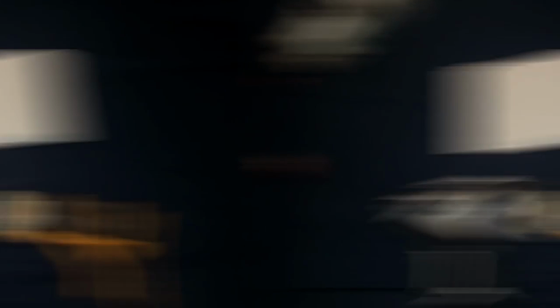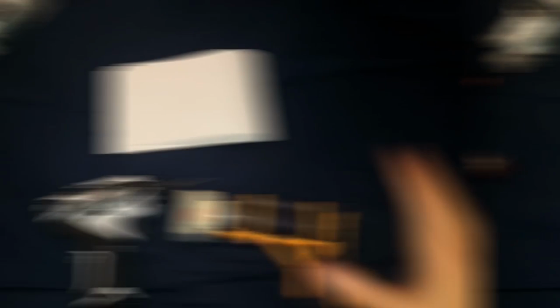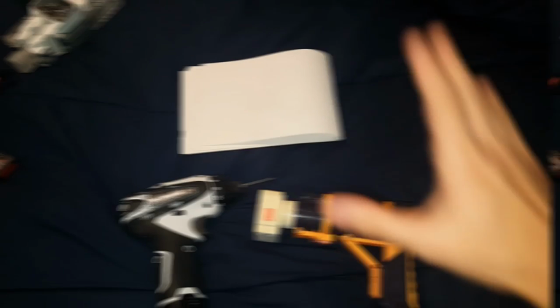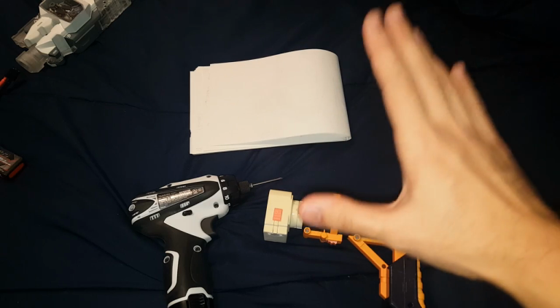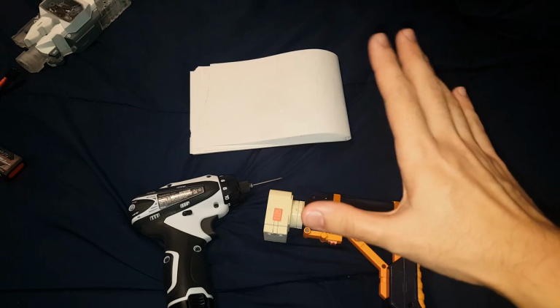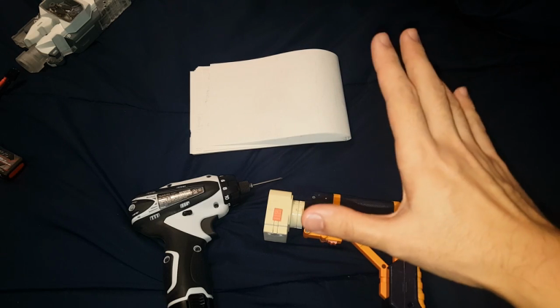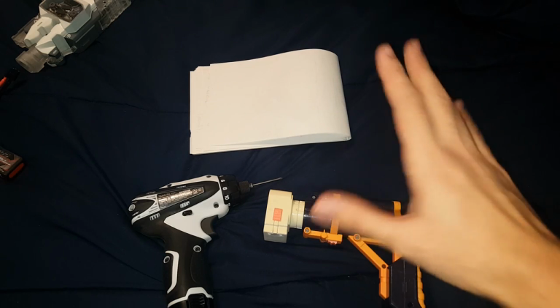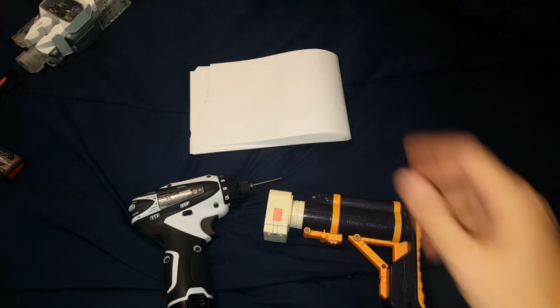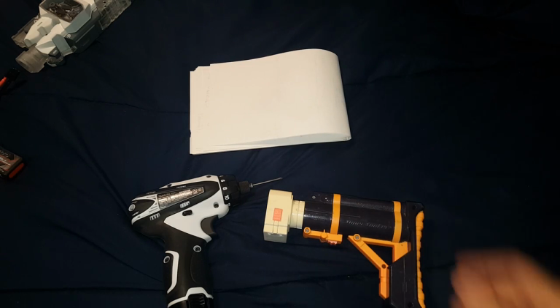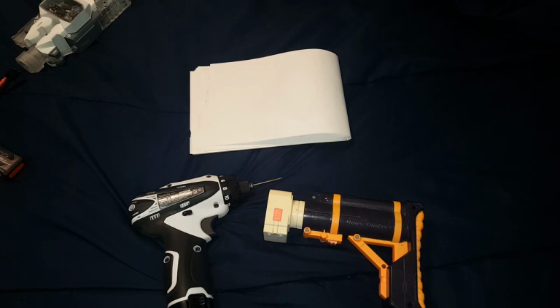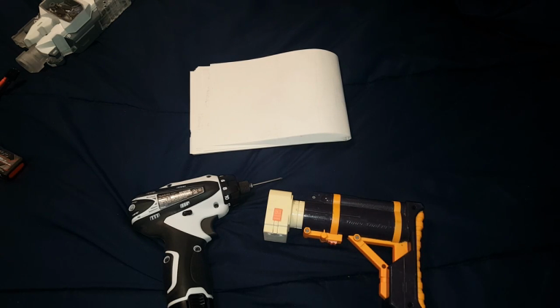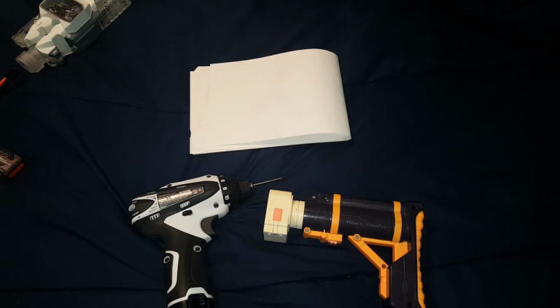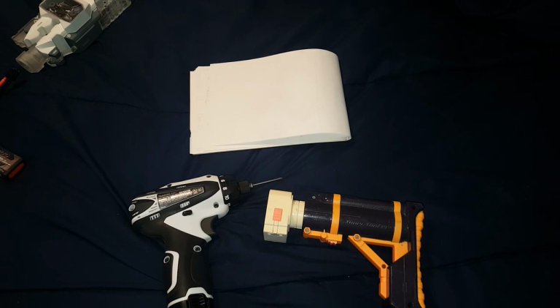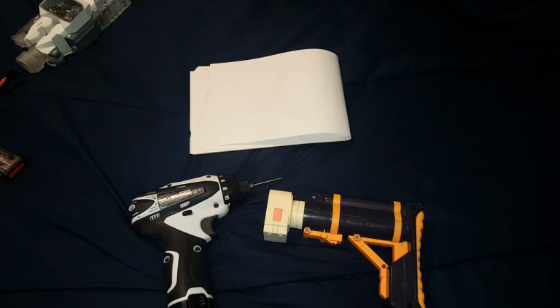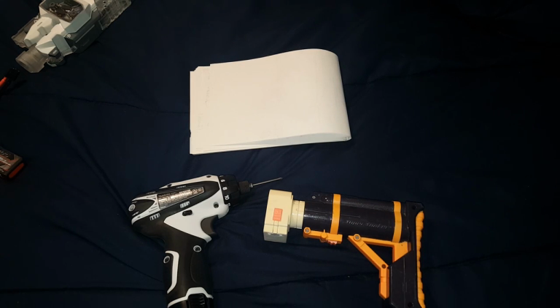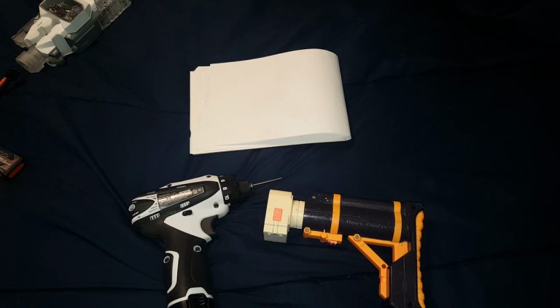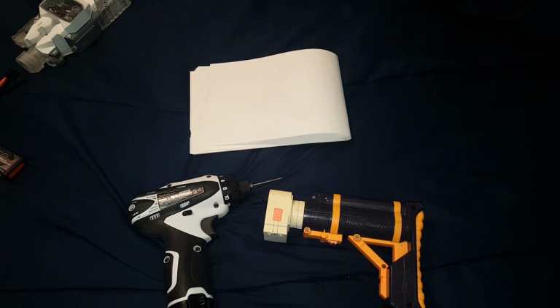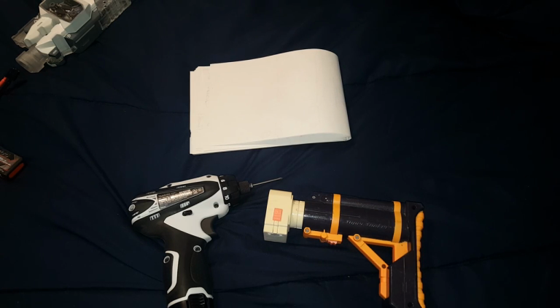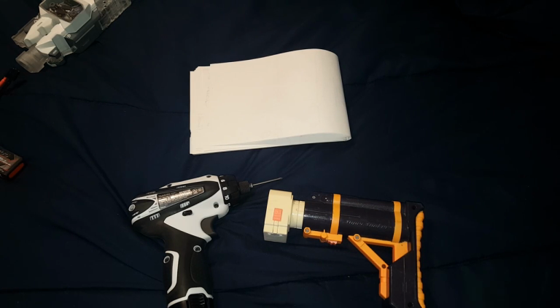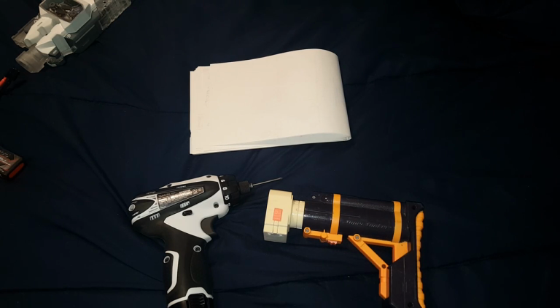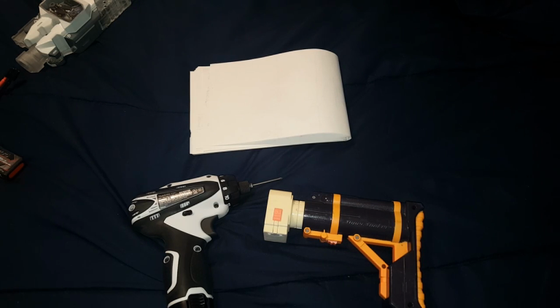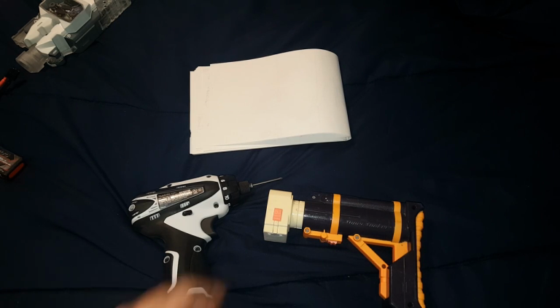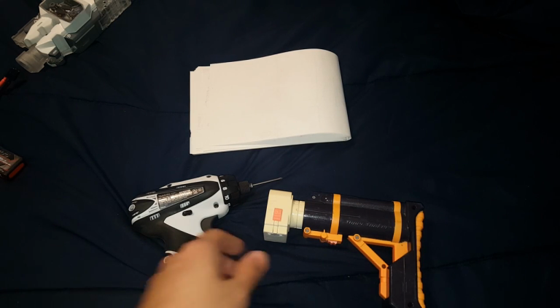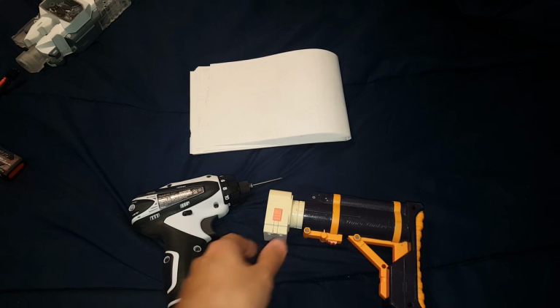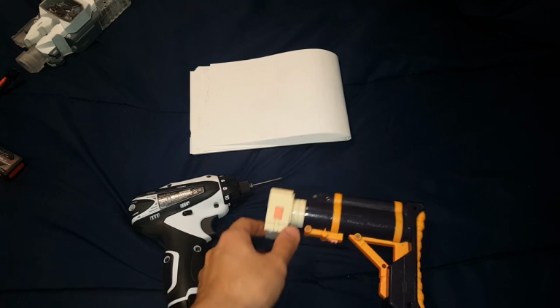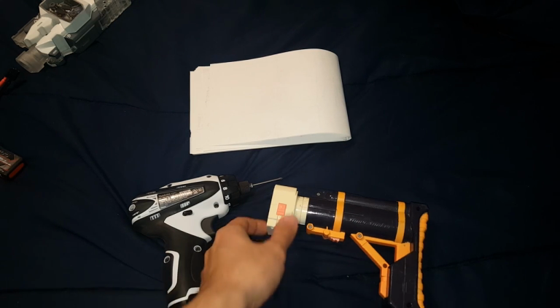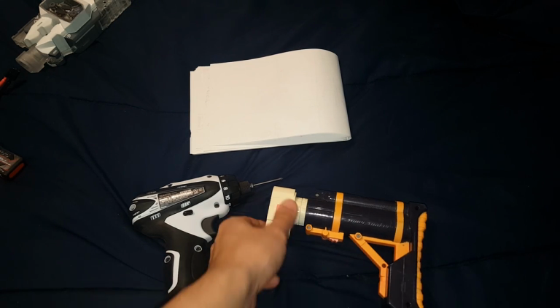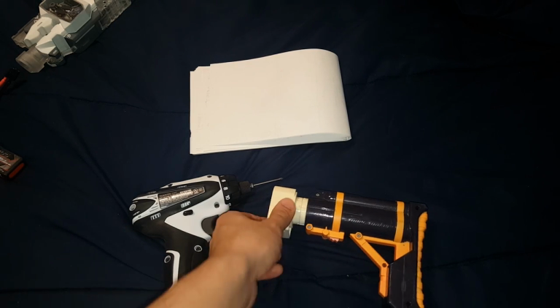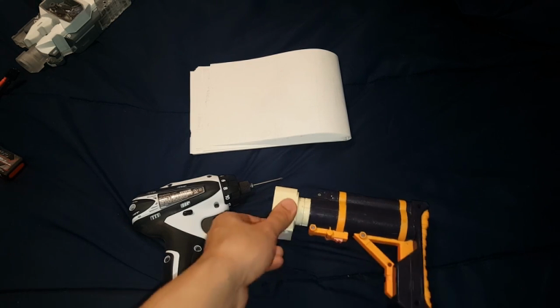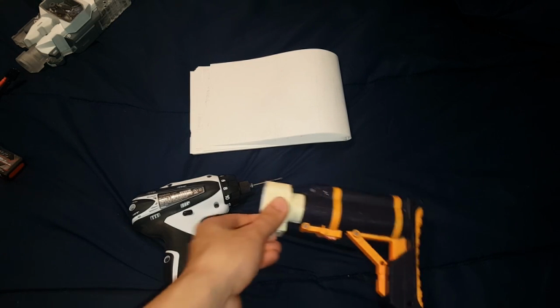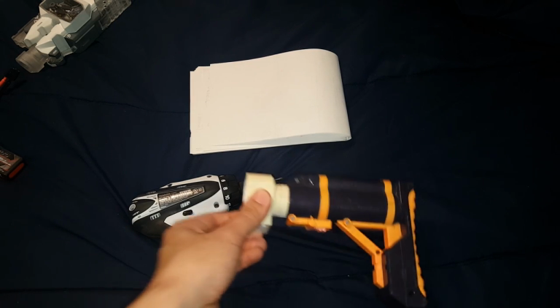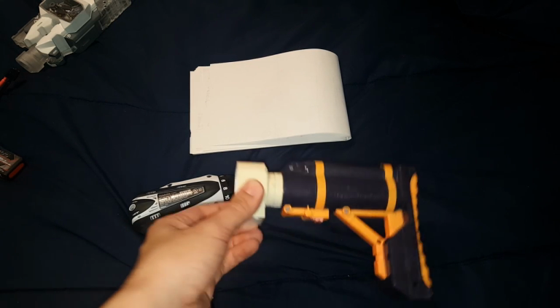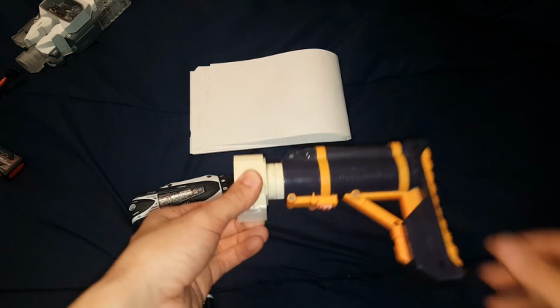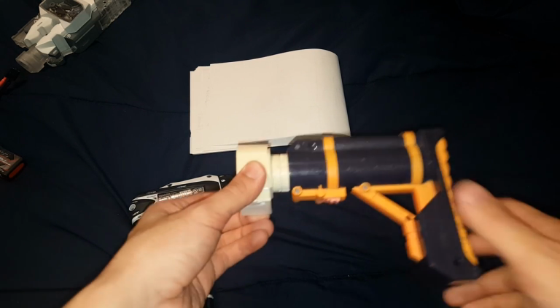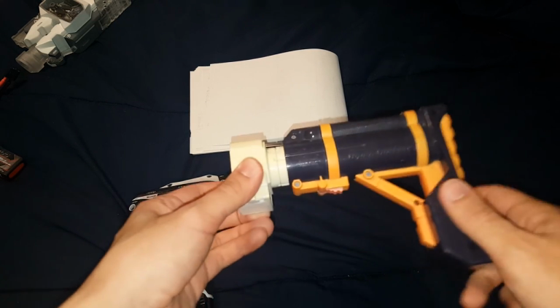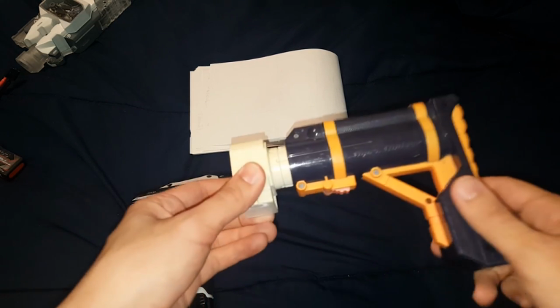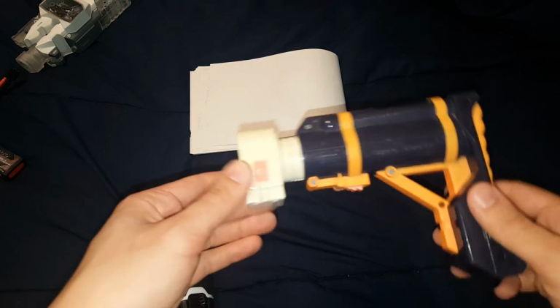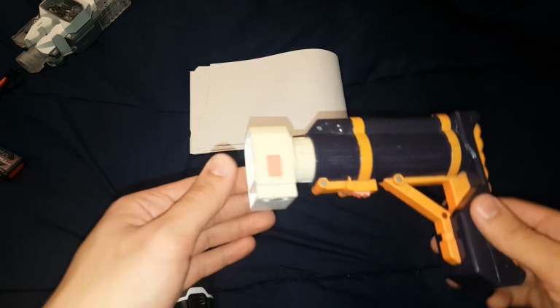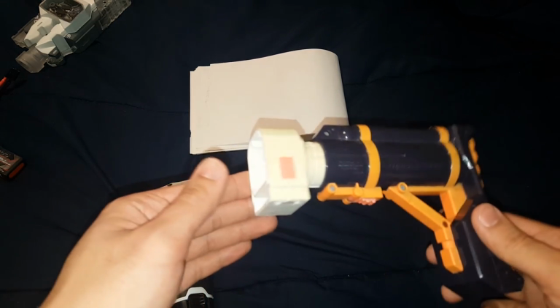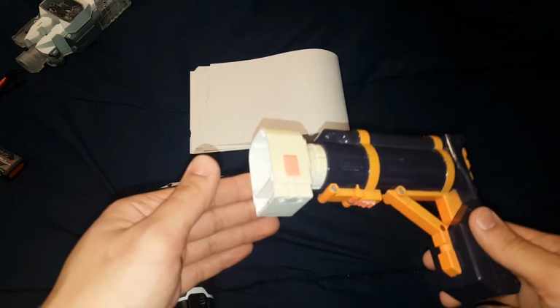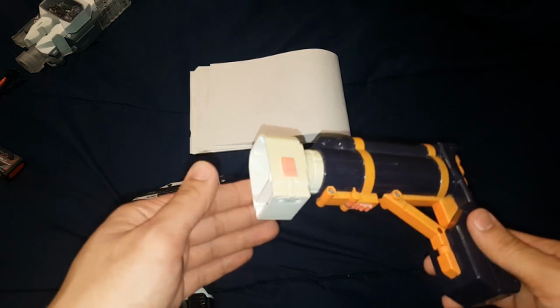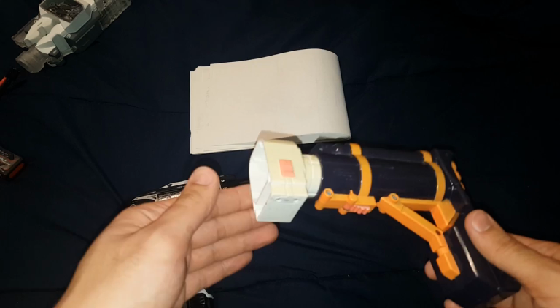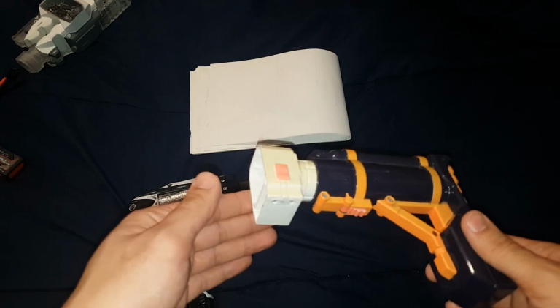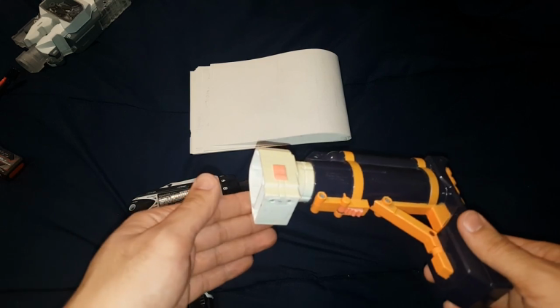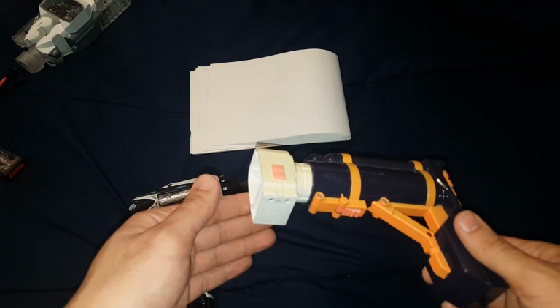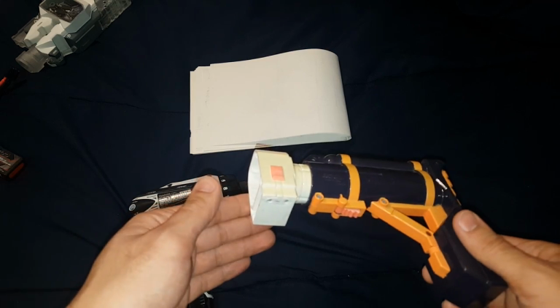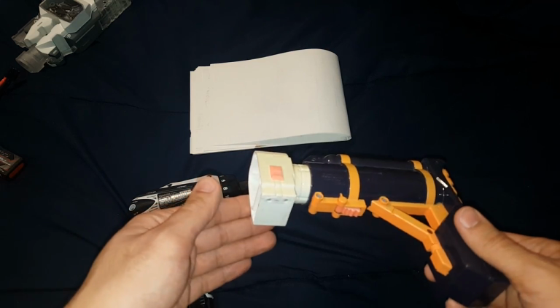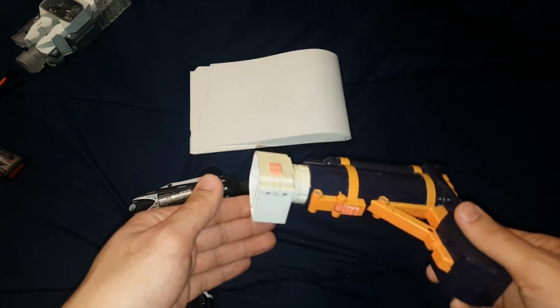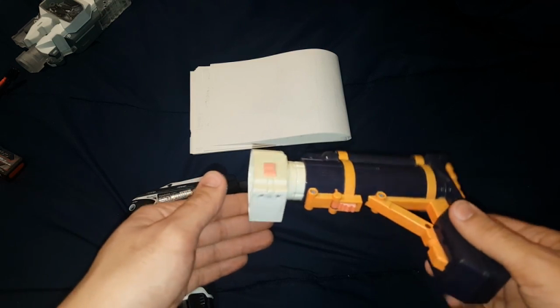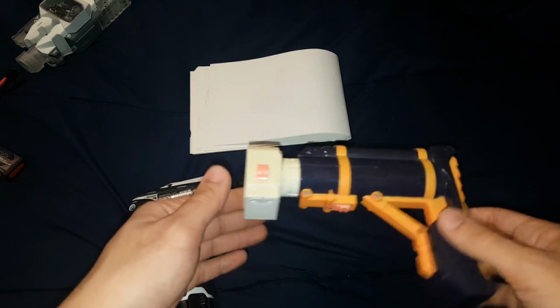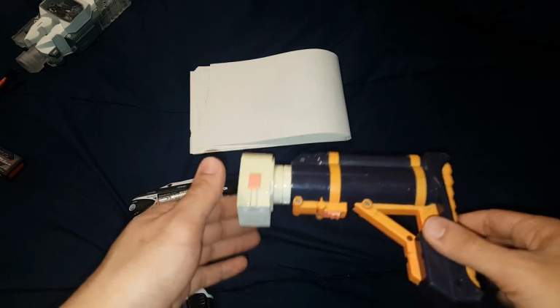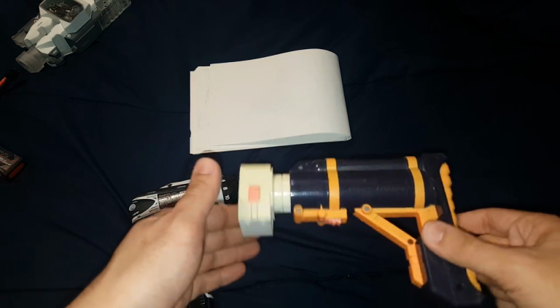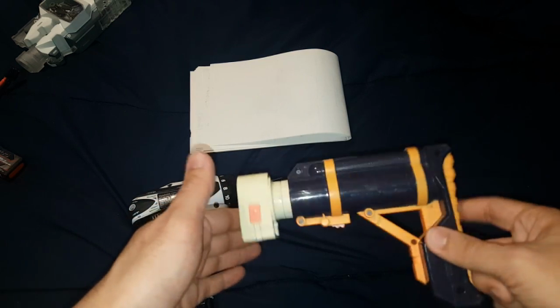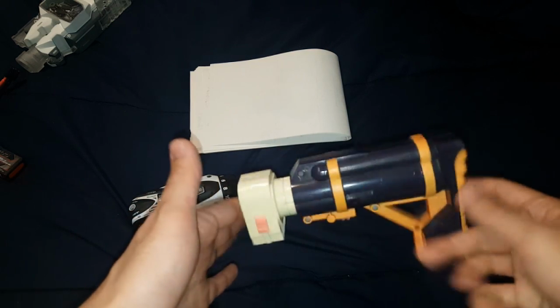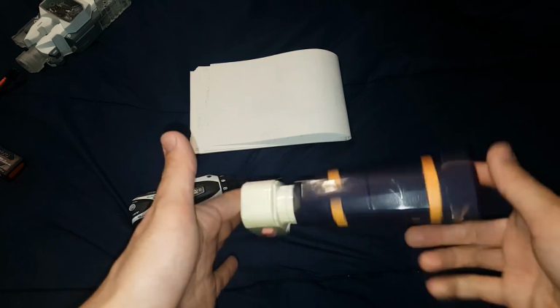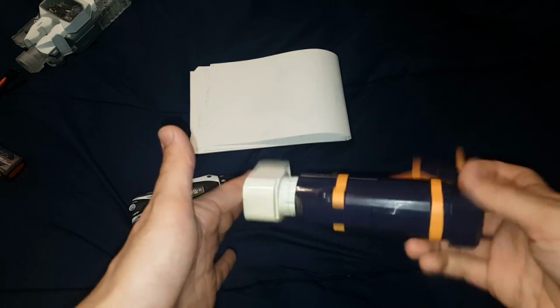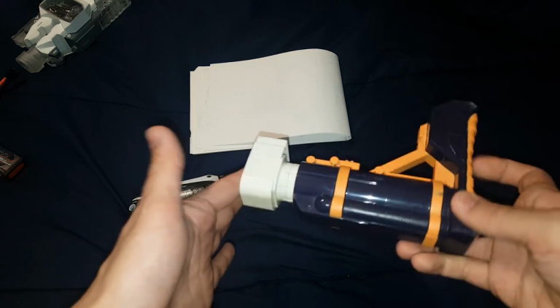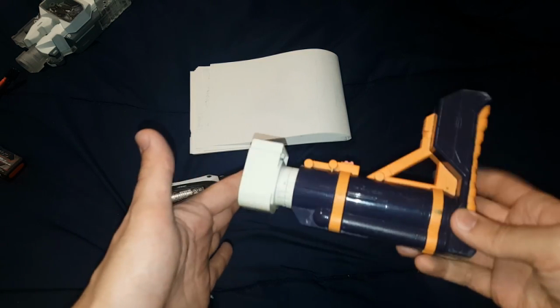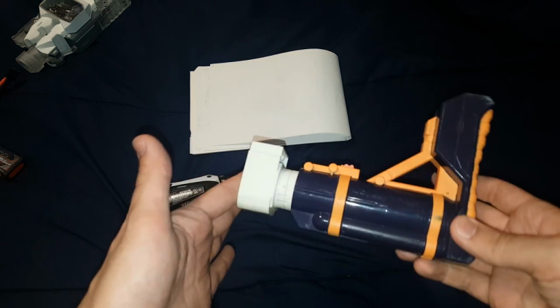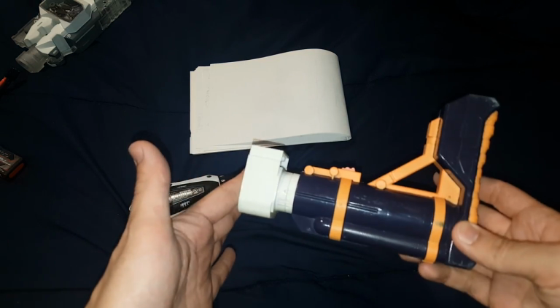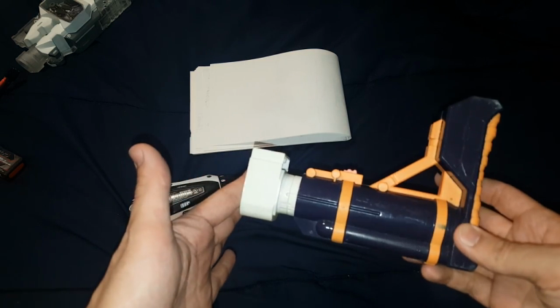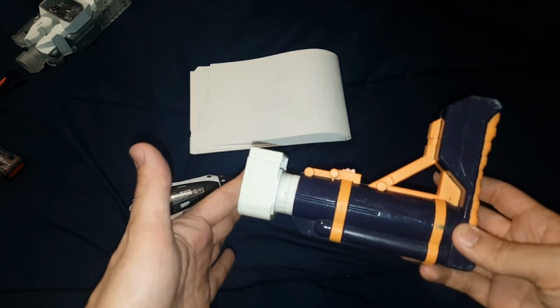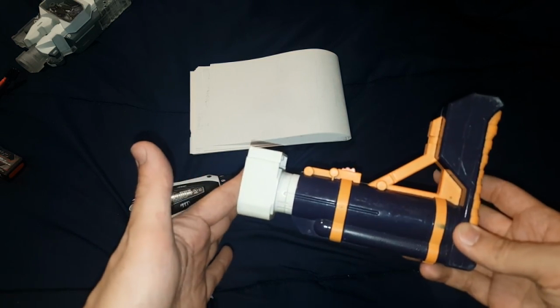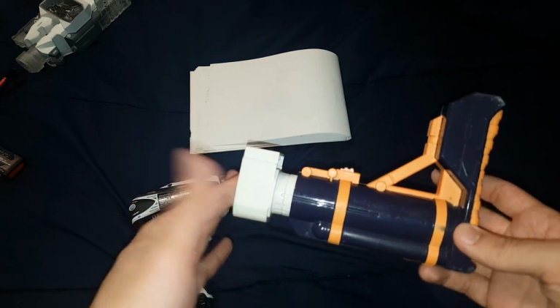Hey guys, Ben here. This is going to be a tutorial on how to turn some yellowed plastic back to white again.